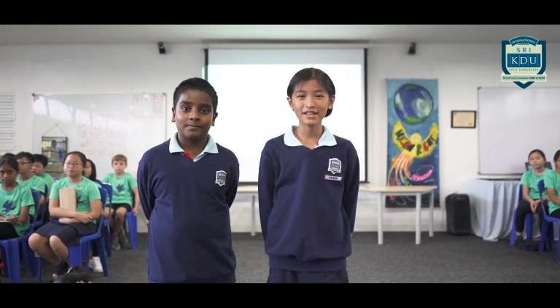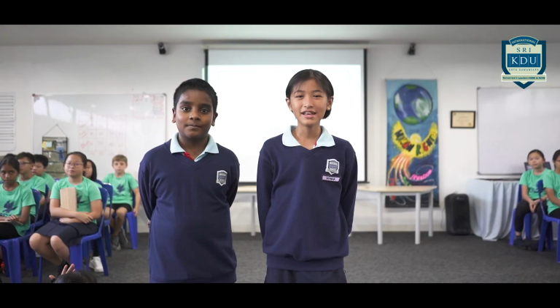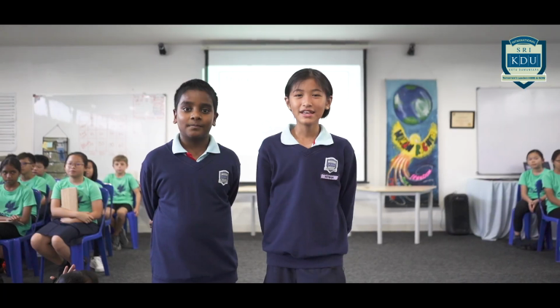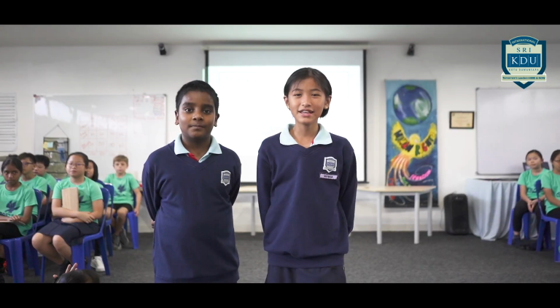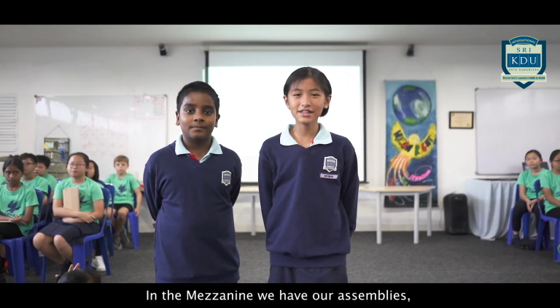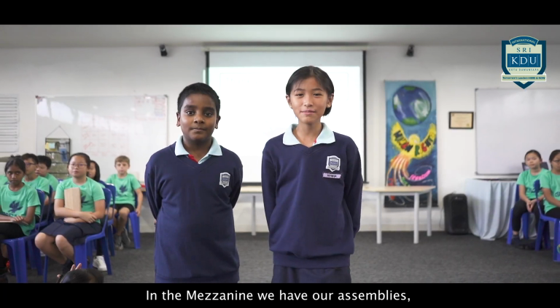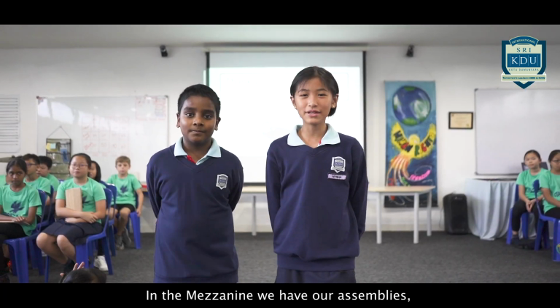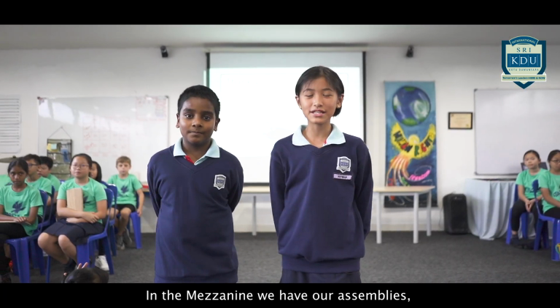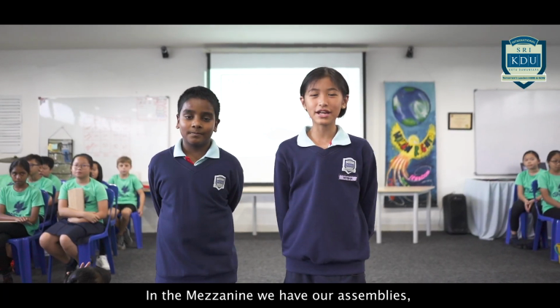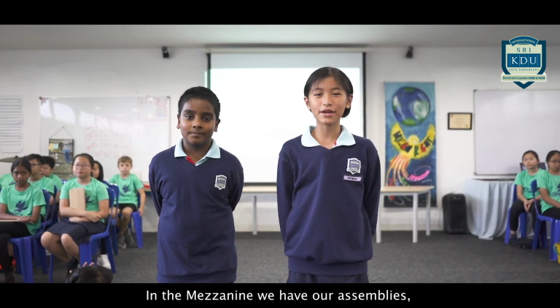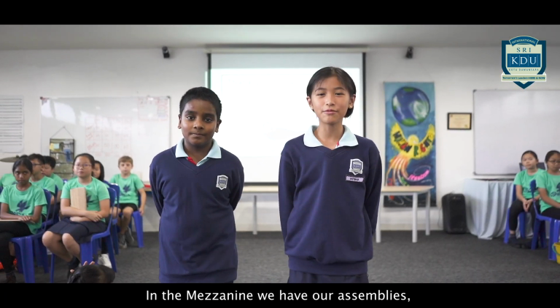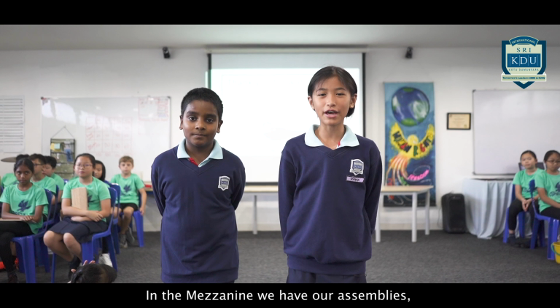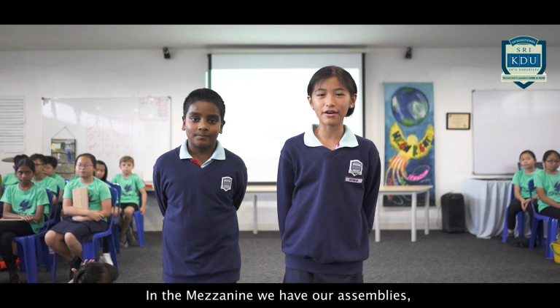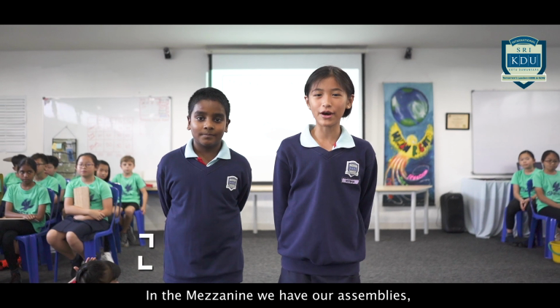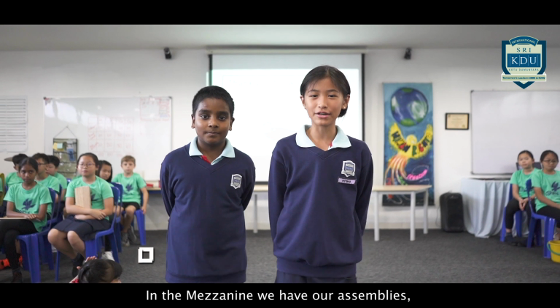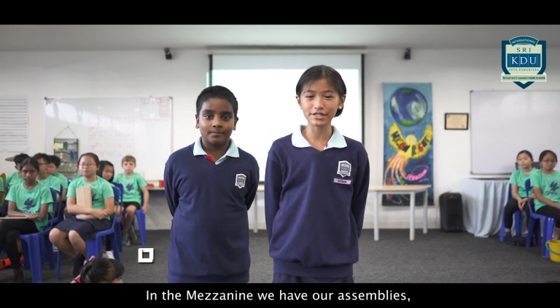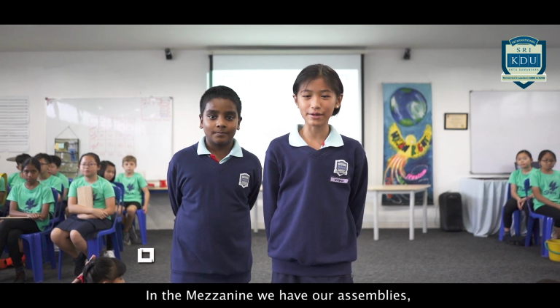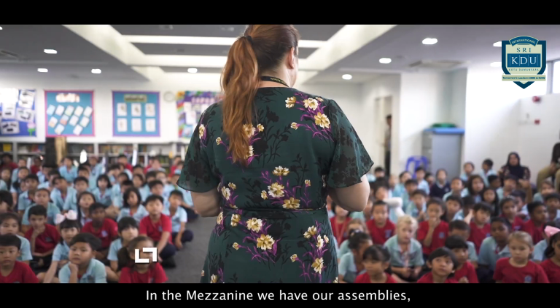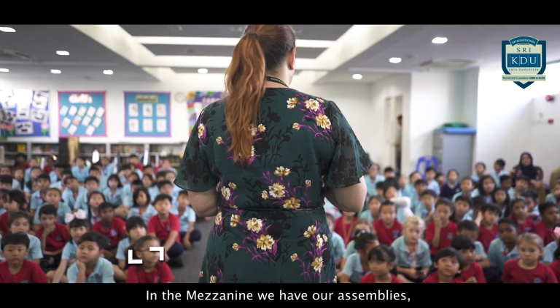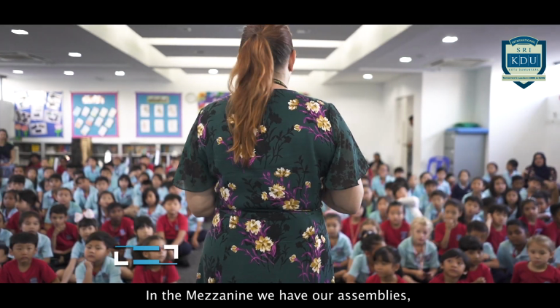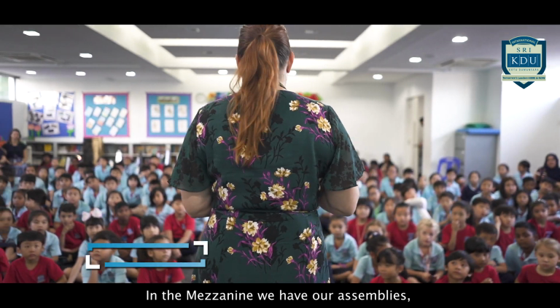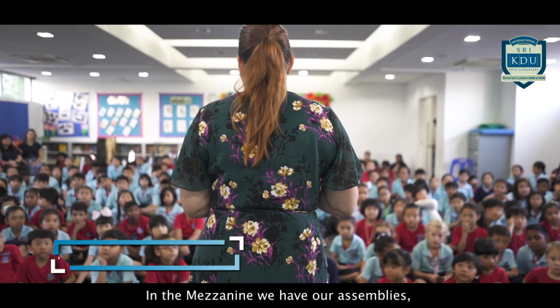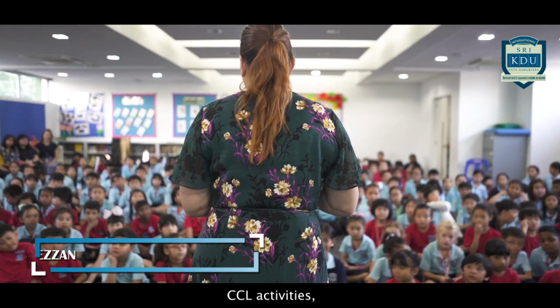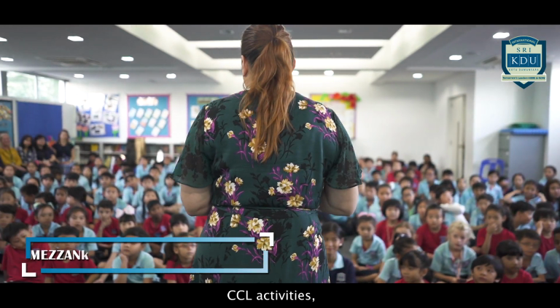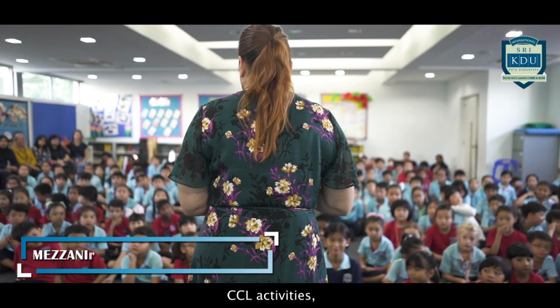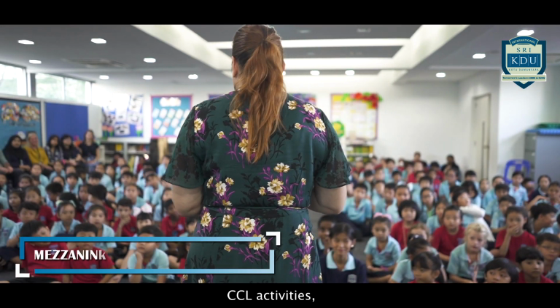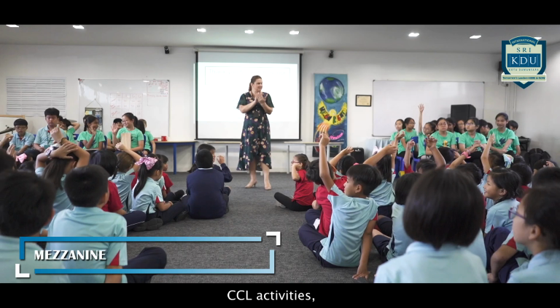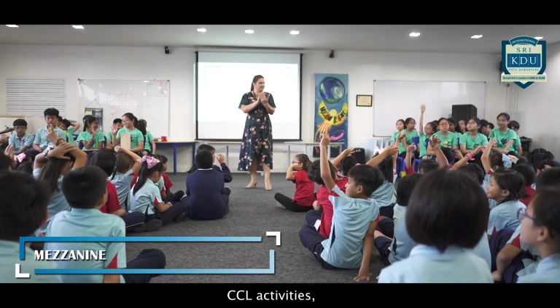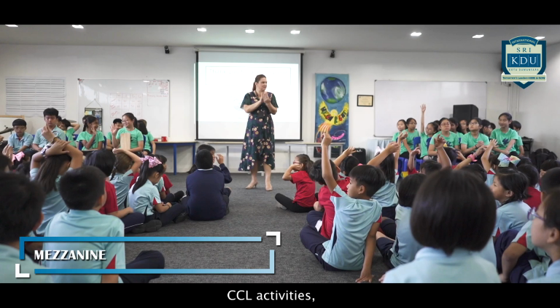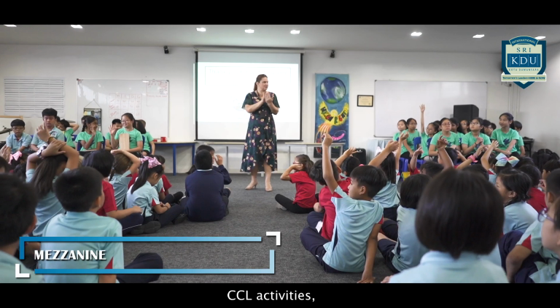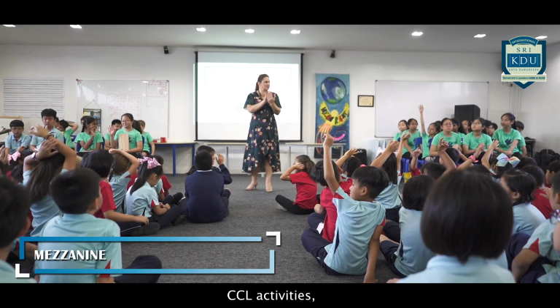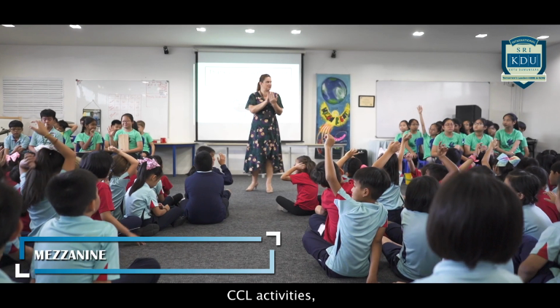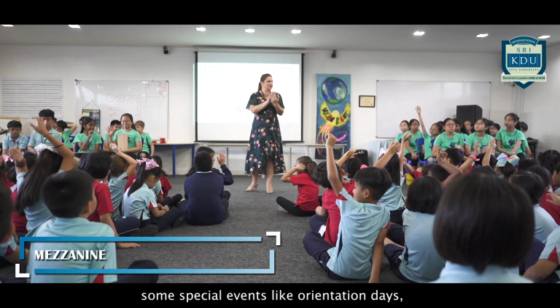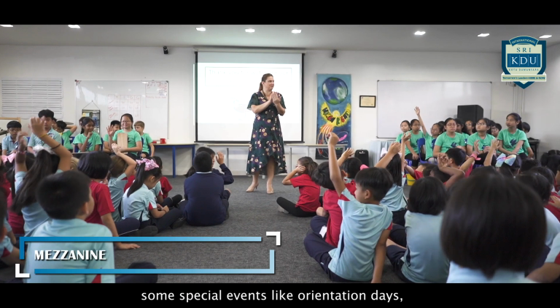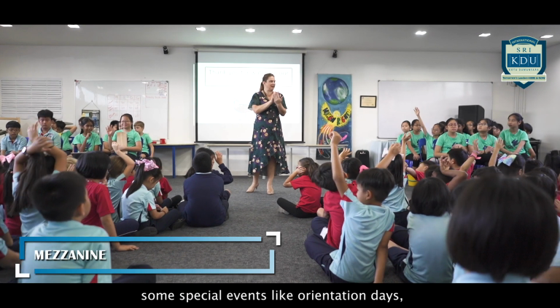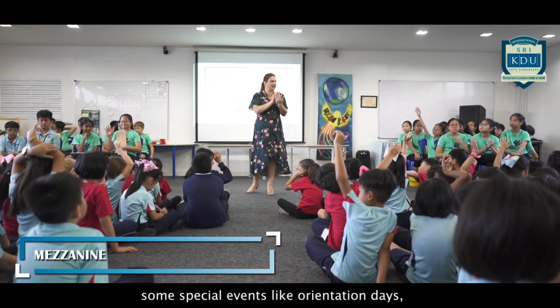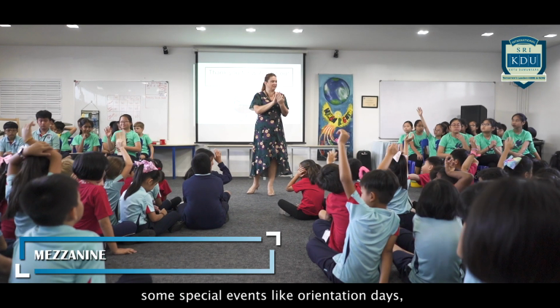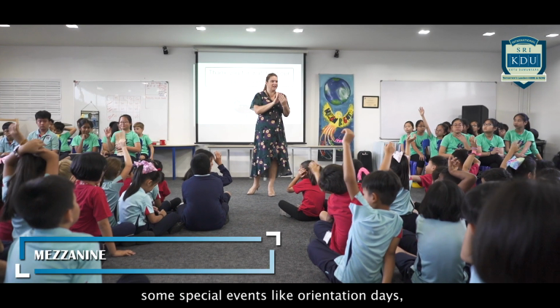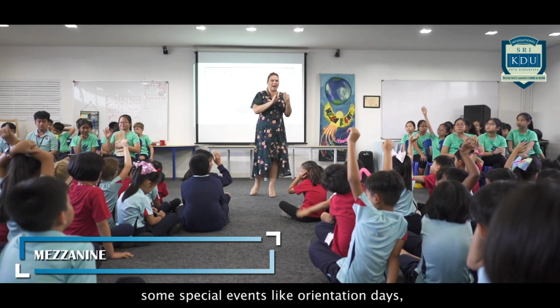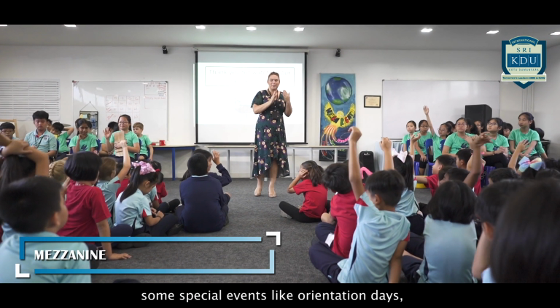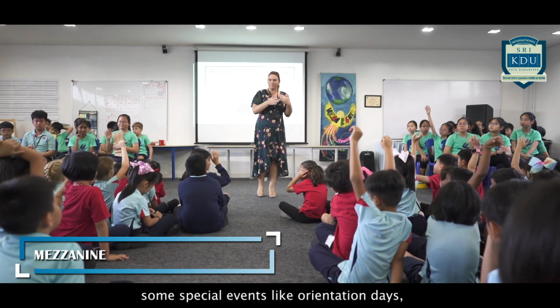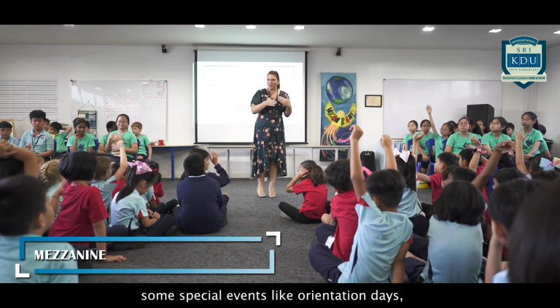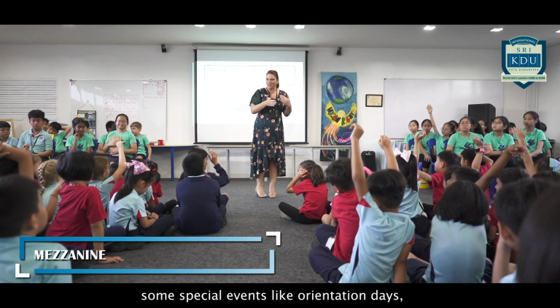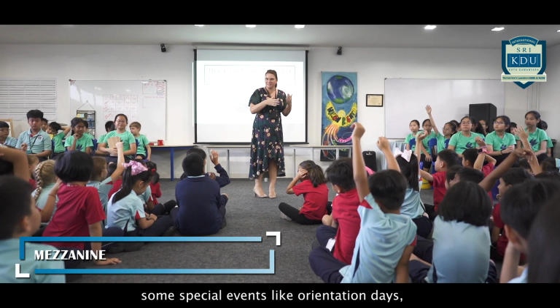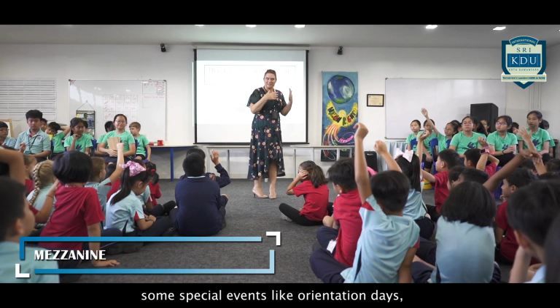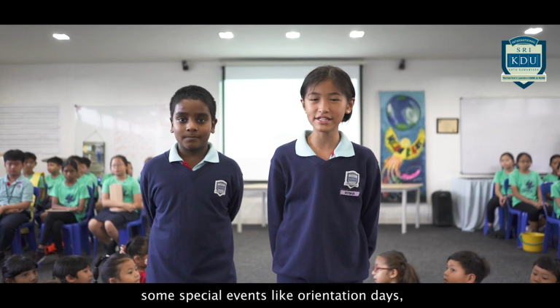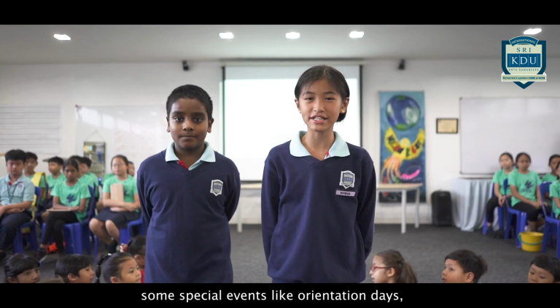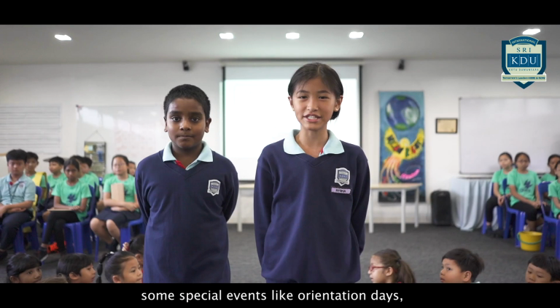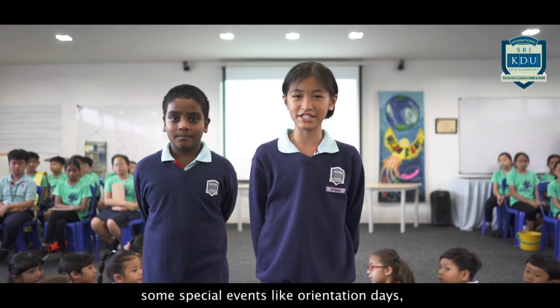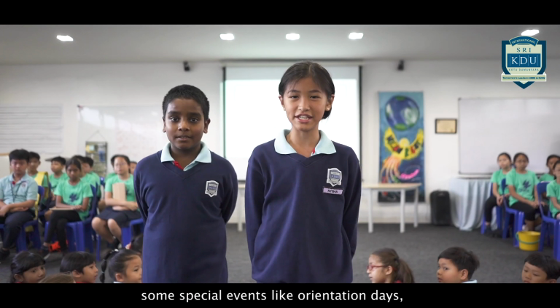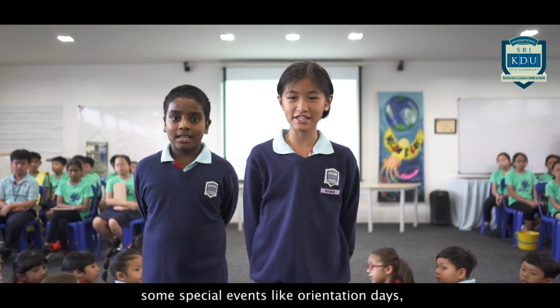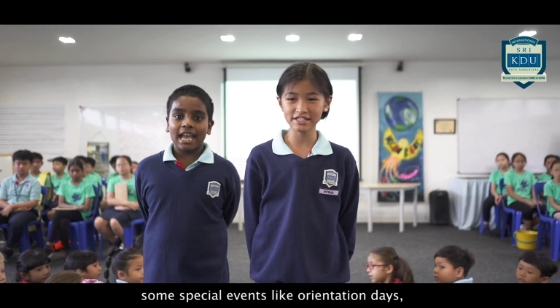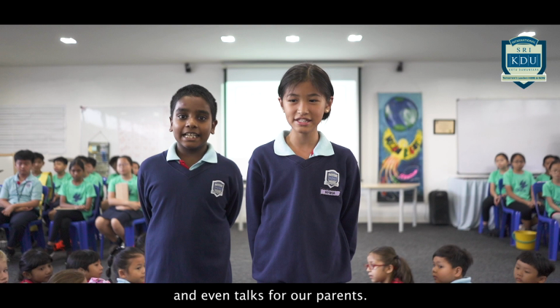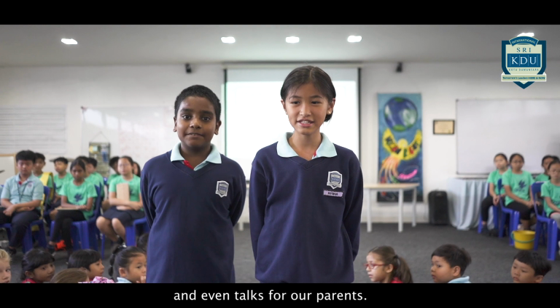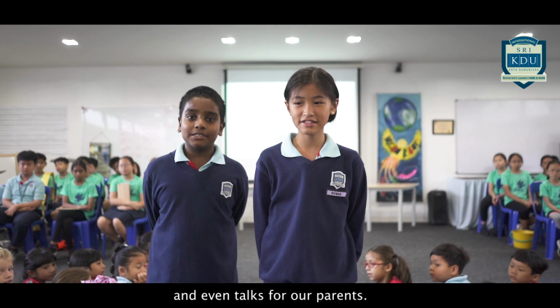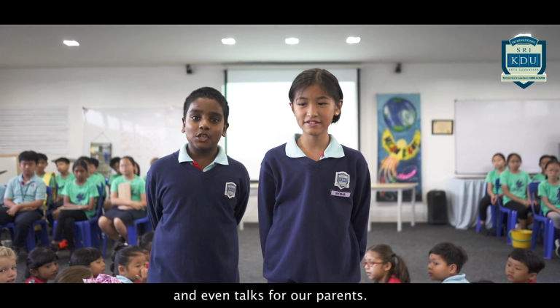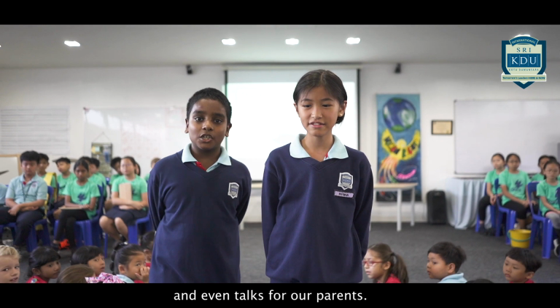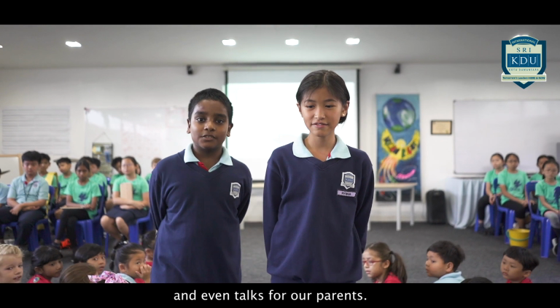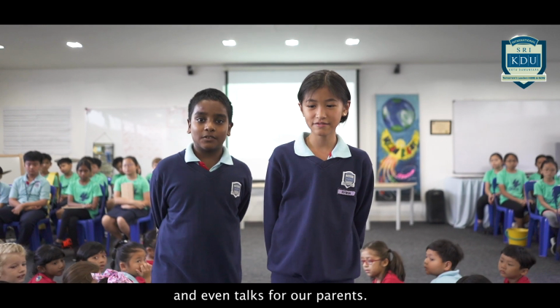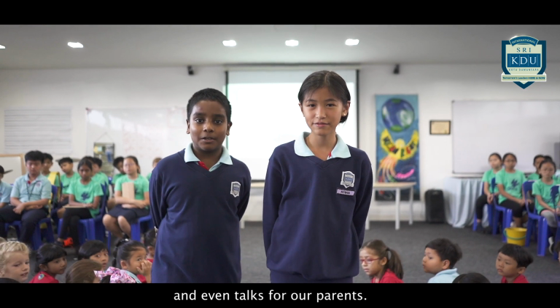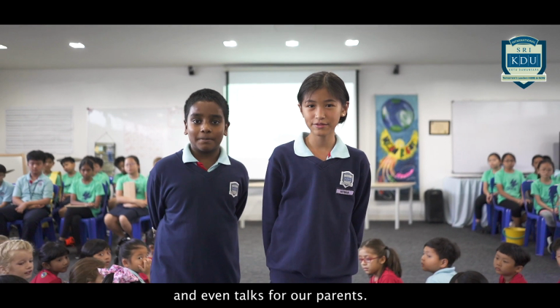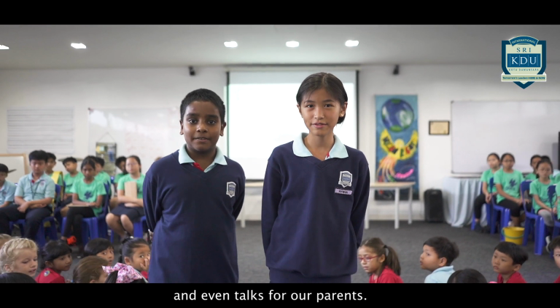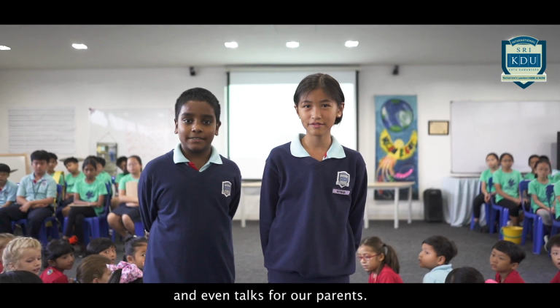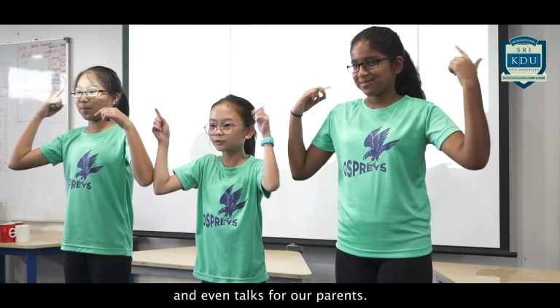In the mezzanine we have our assemblies, CCL activities, and some special events like orientation days and even talks for our parents.